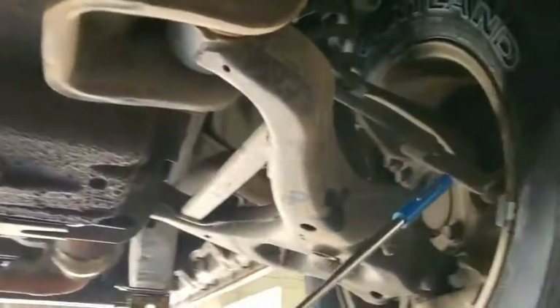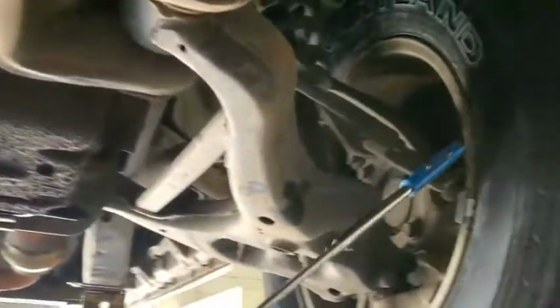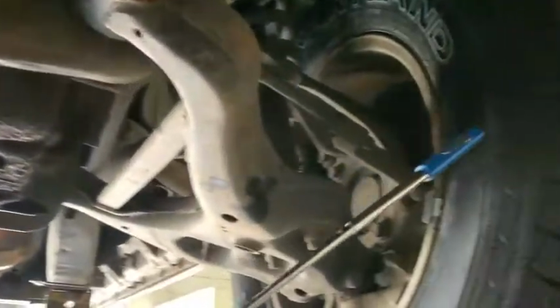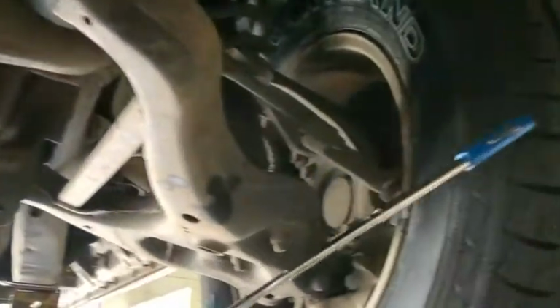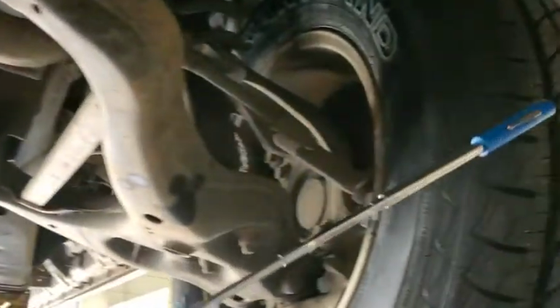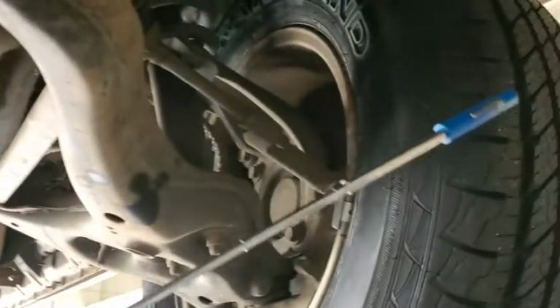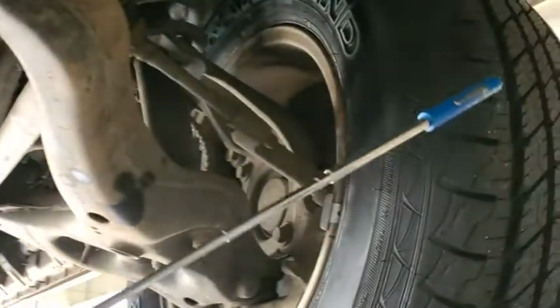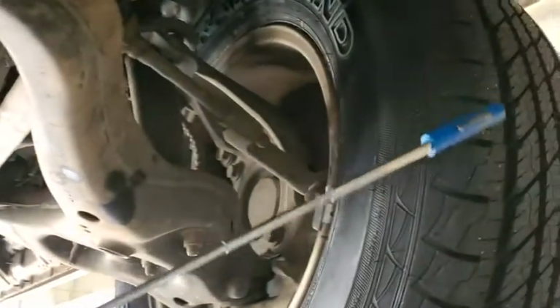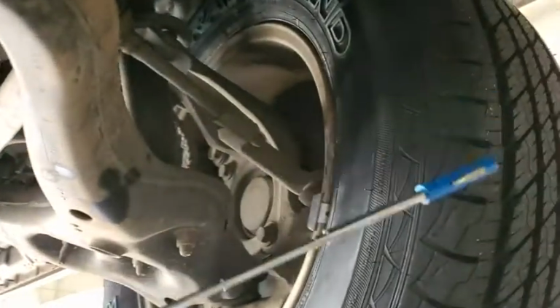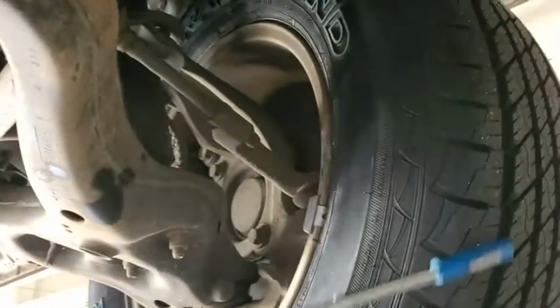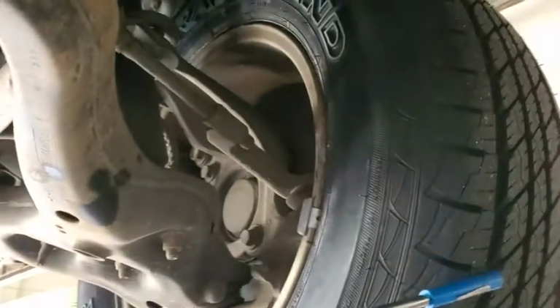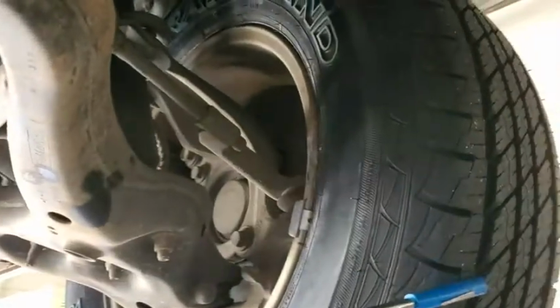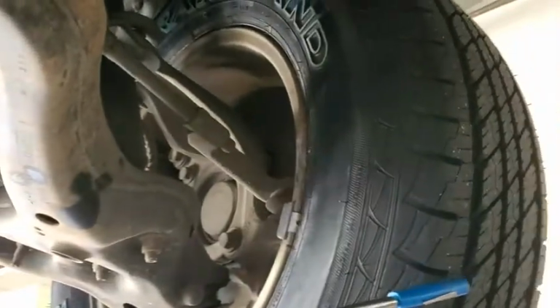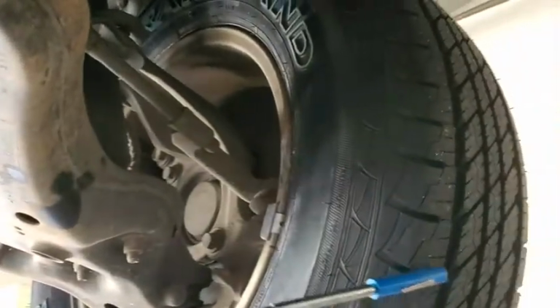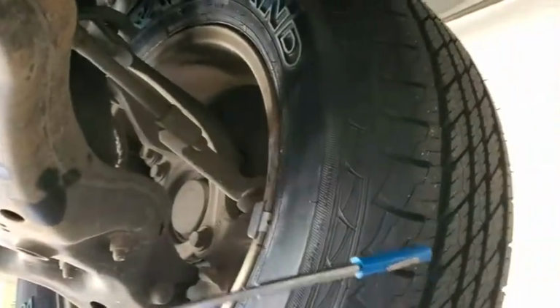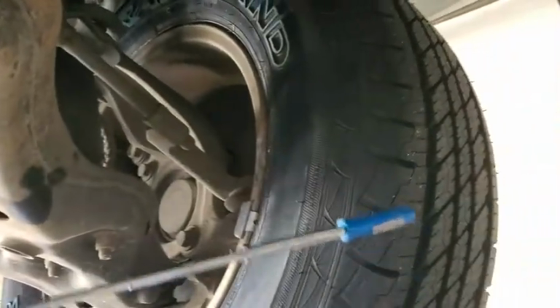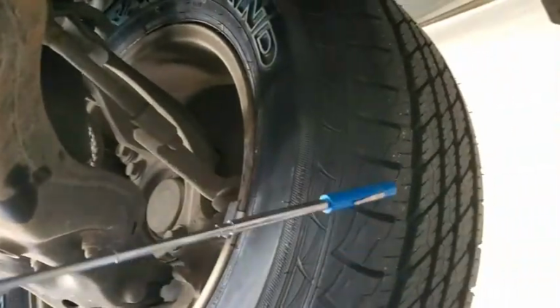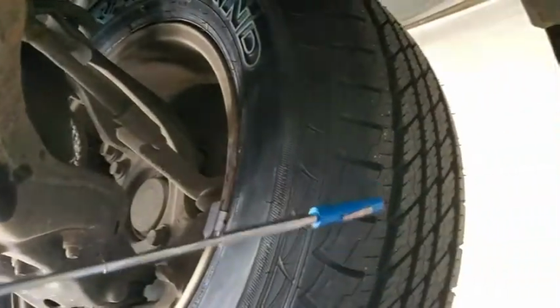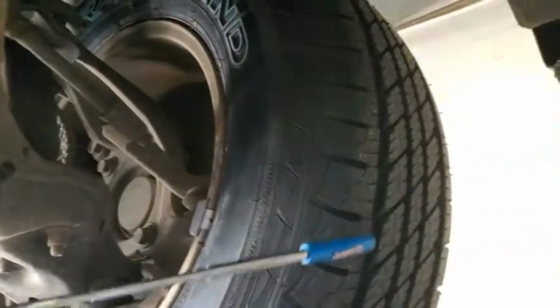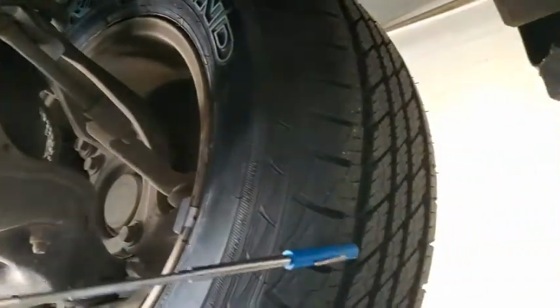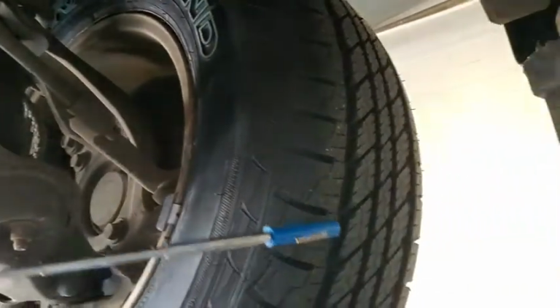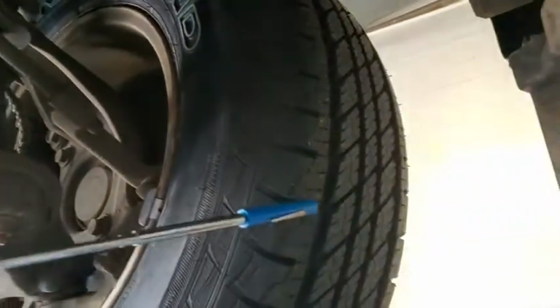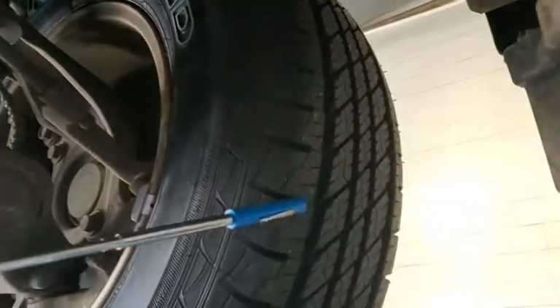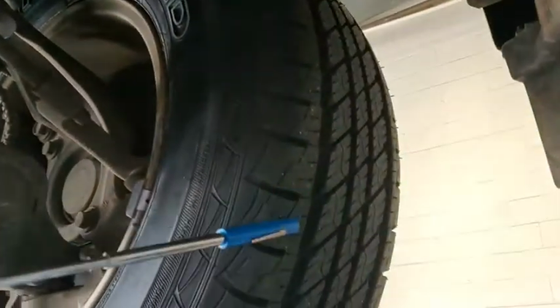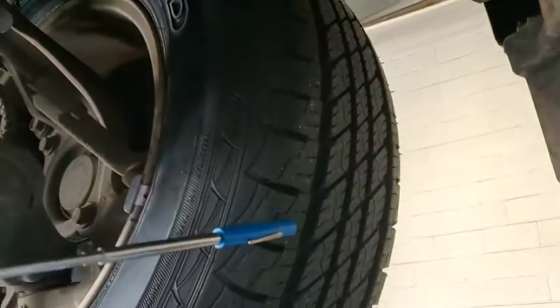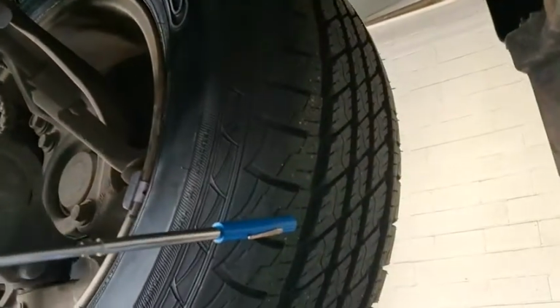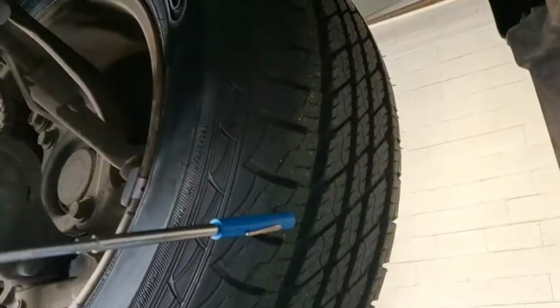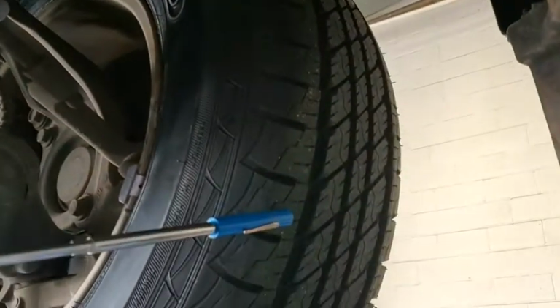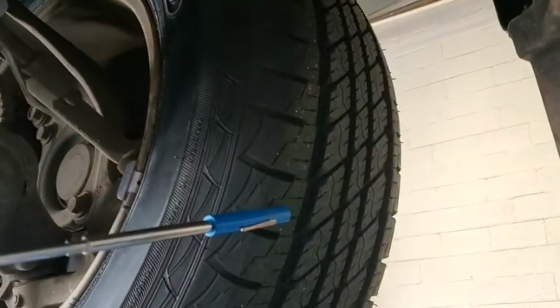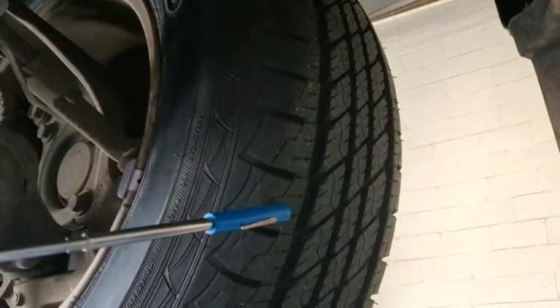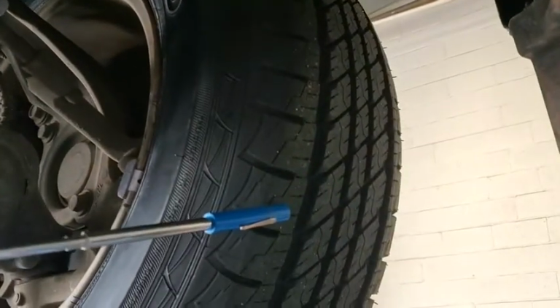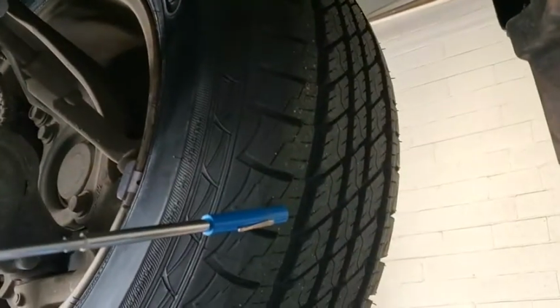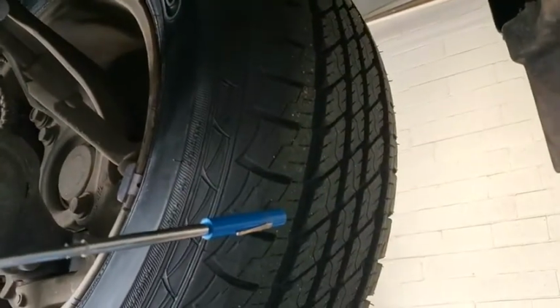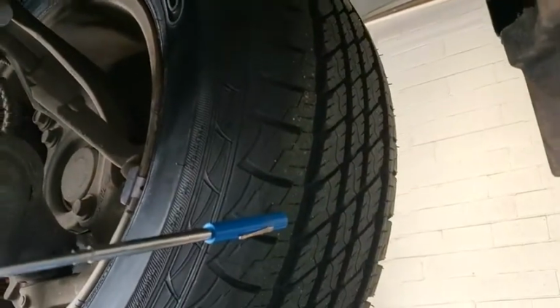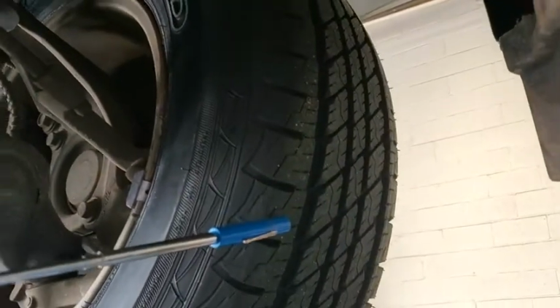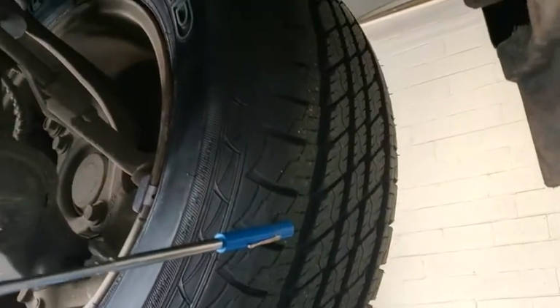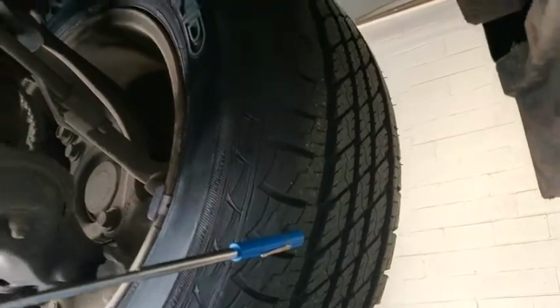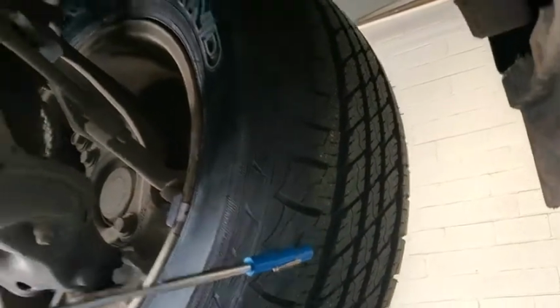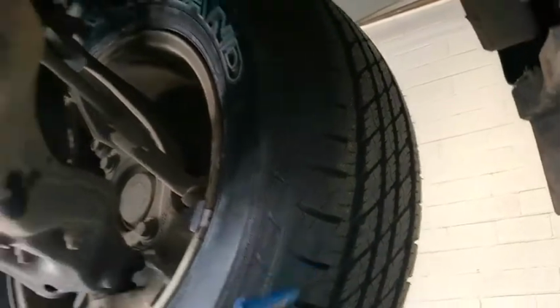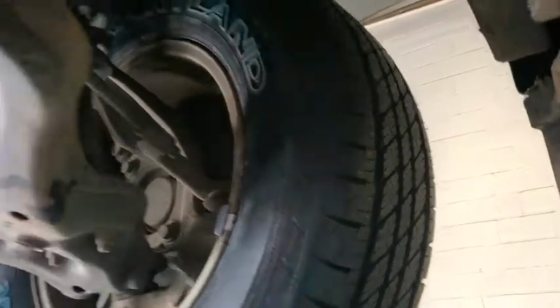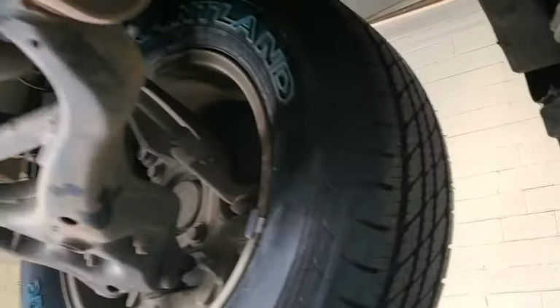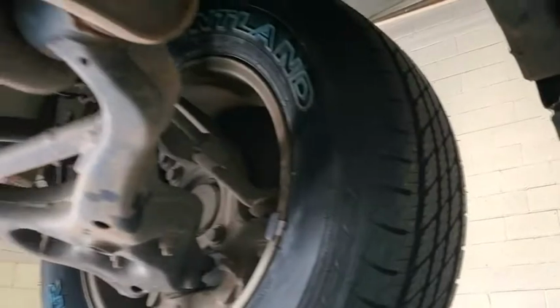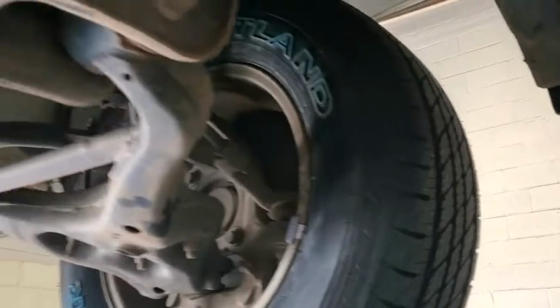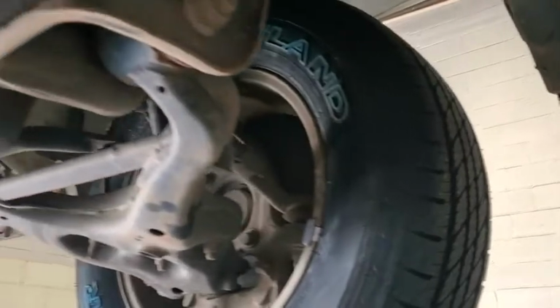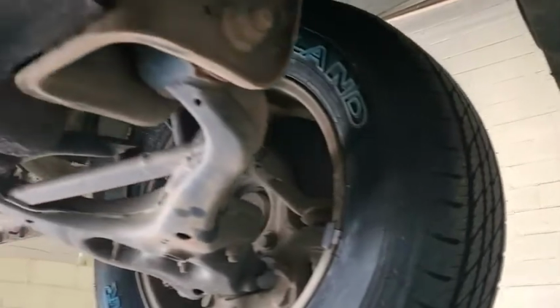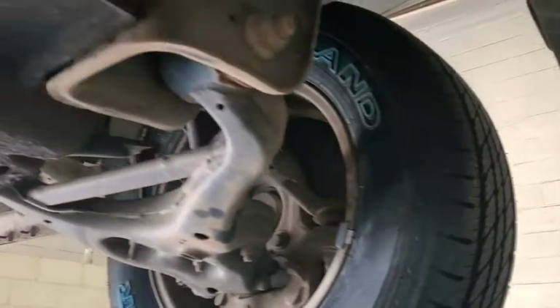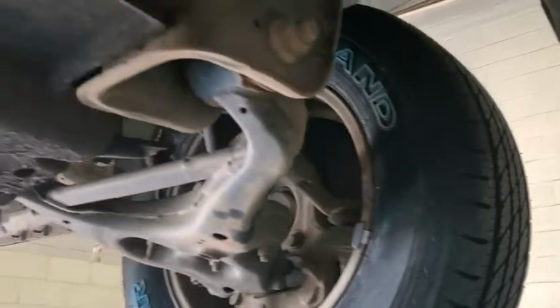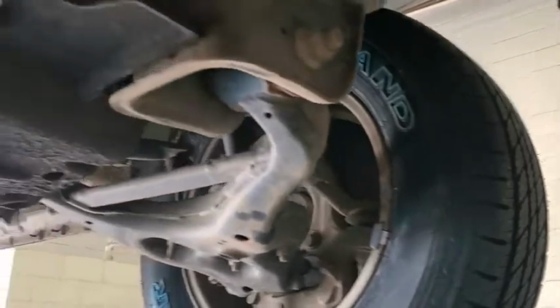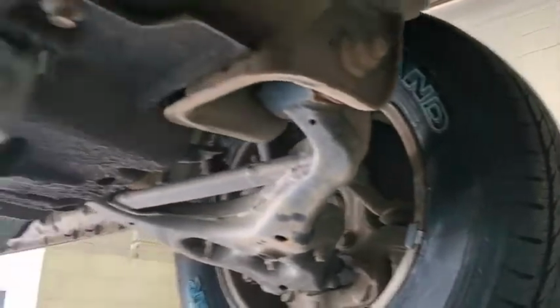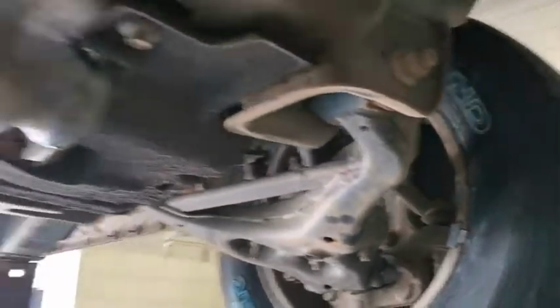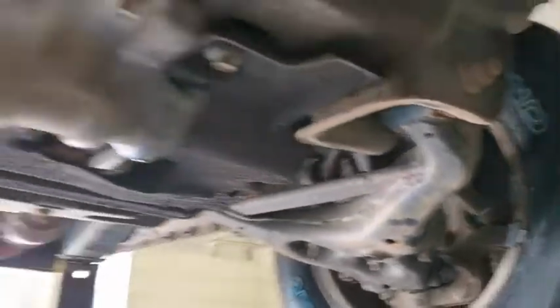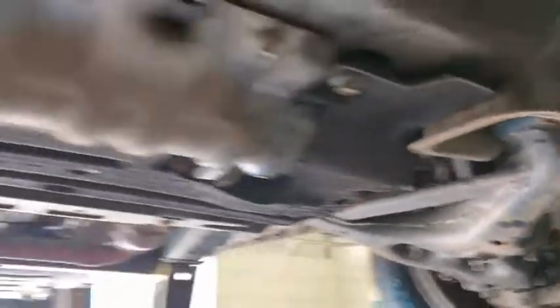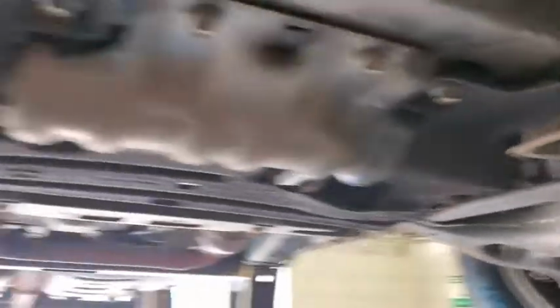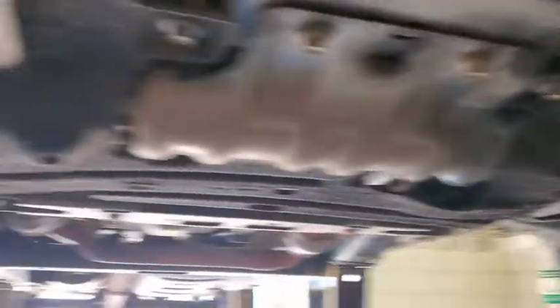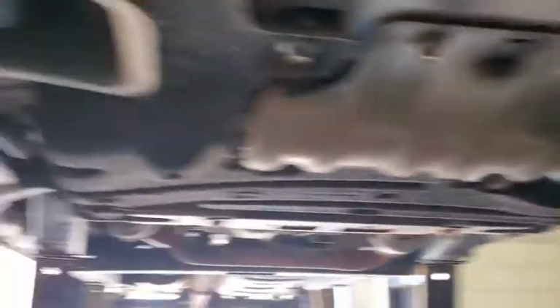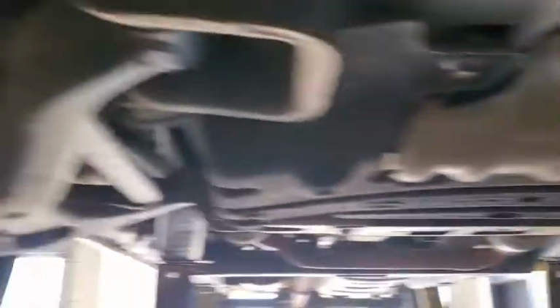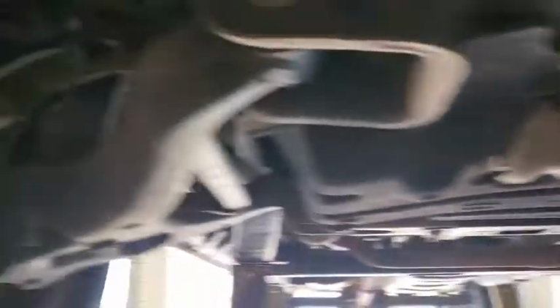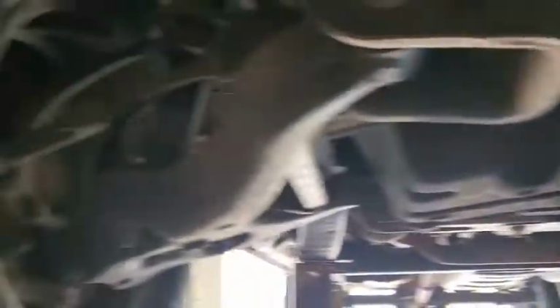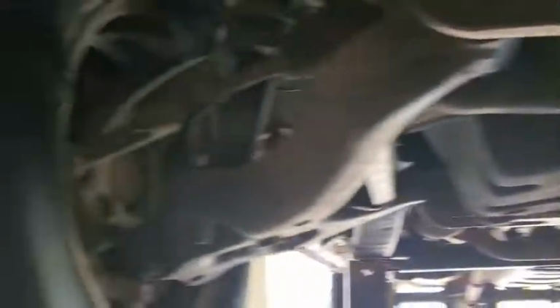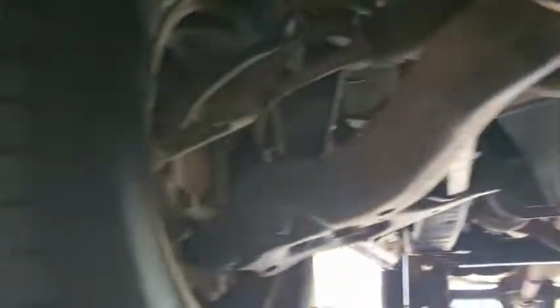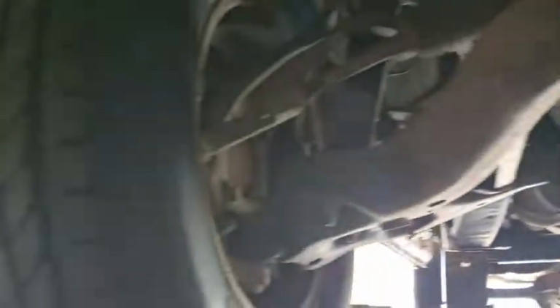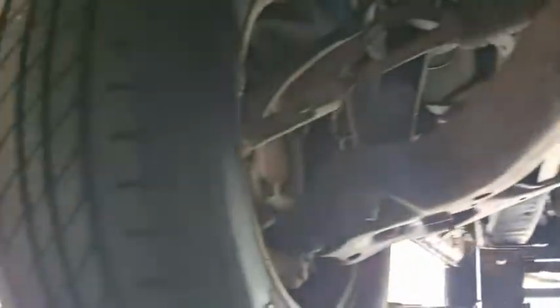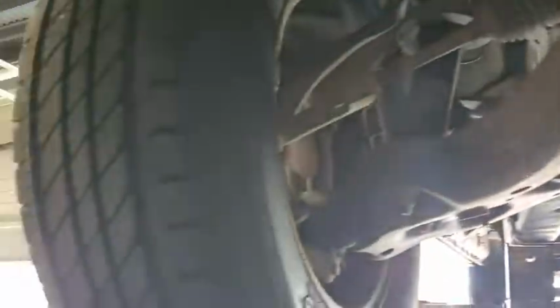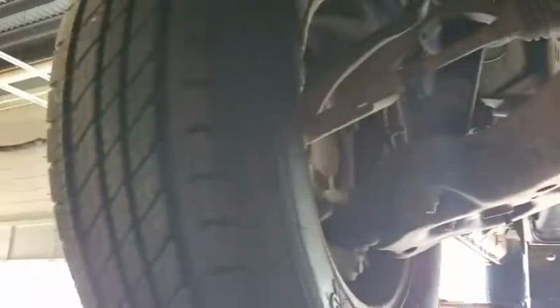The tires did not pass safety inspection, so mount and balance a brand new set all the way around.